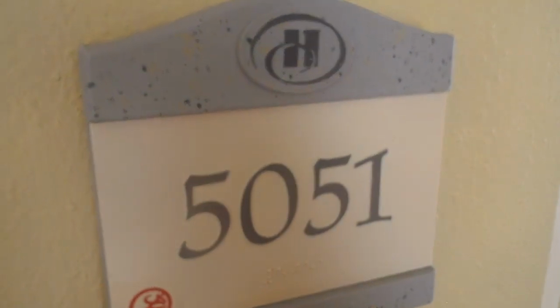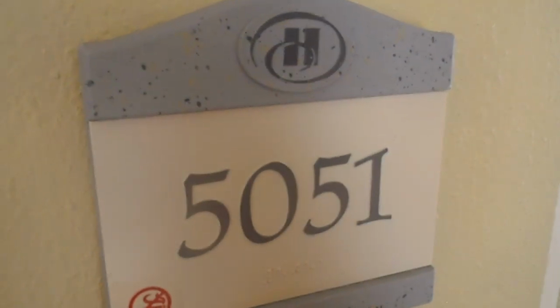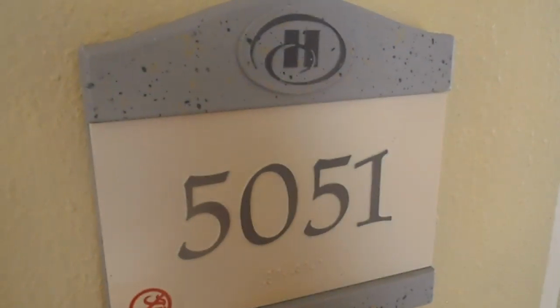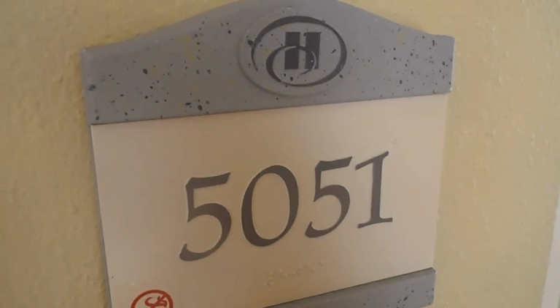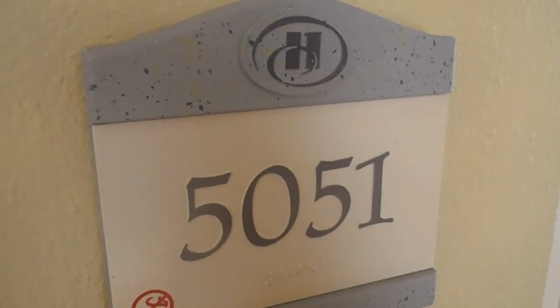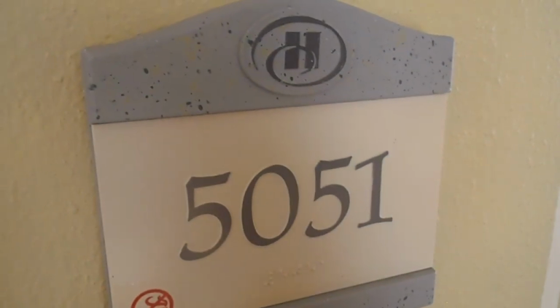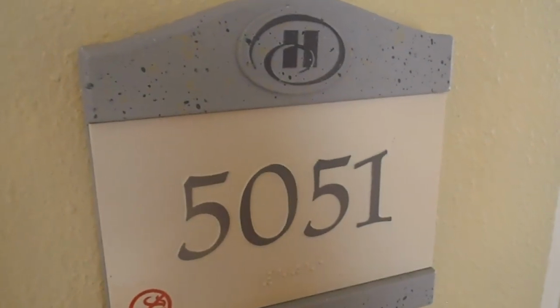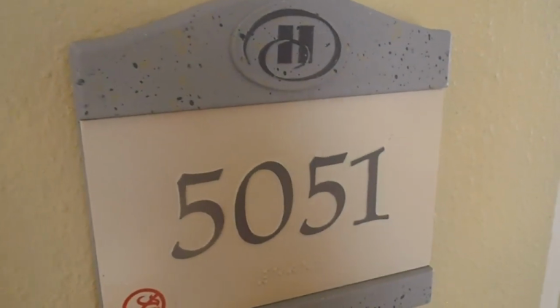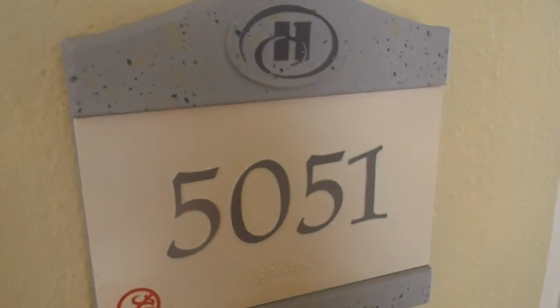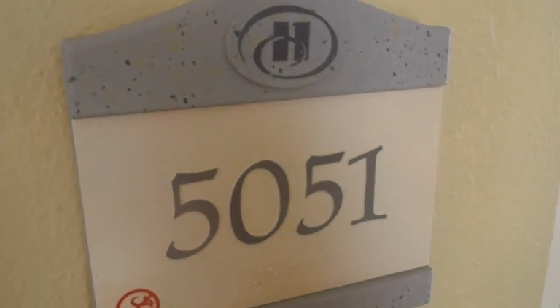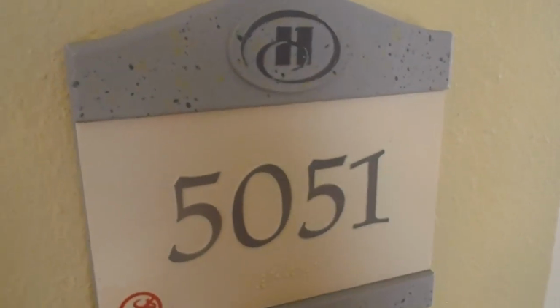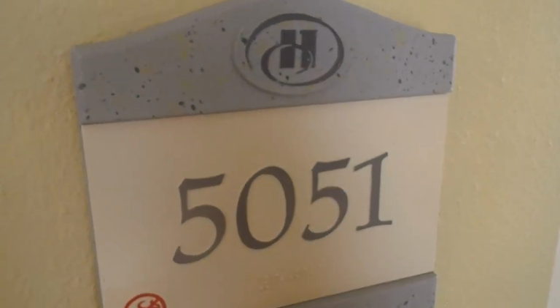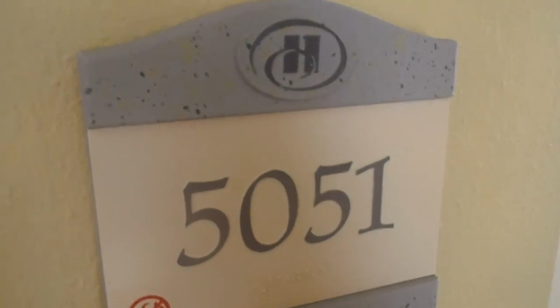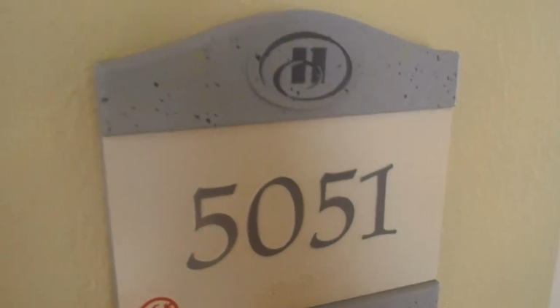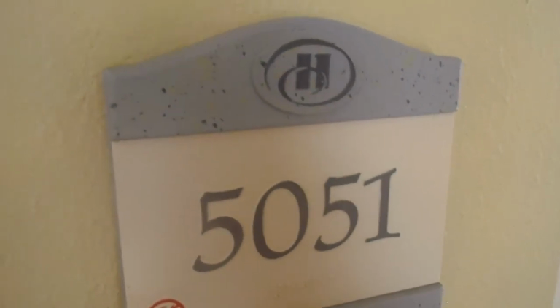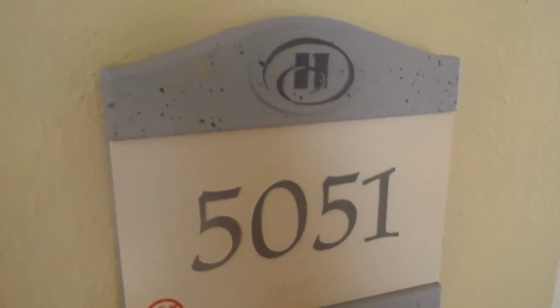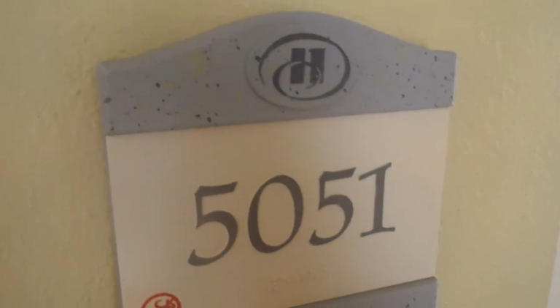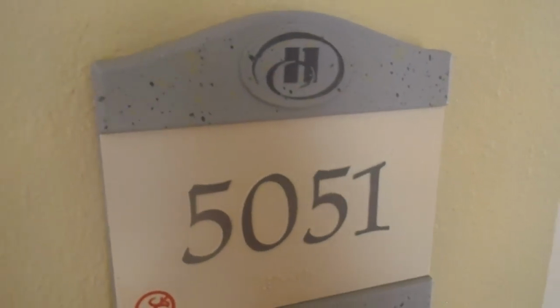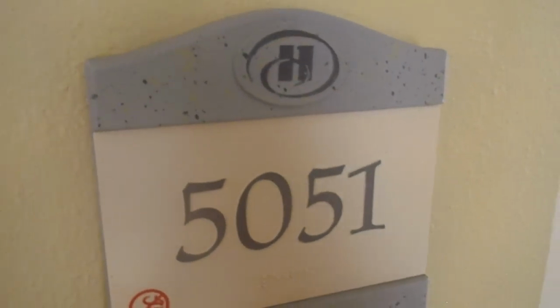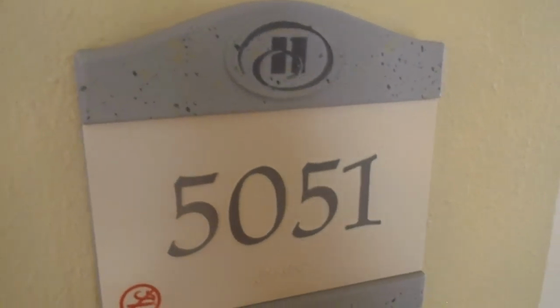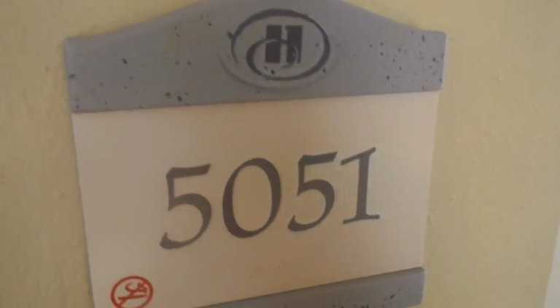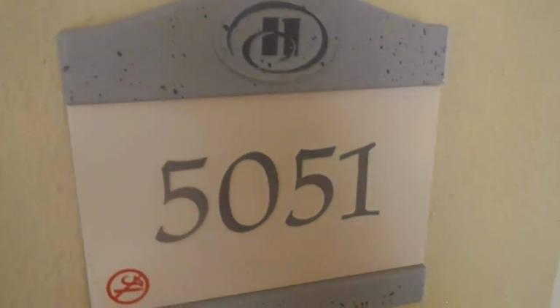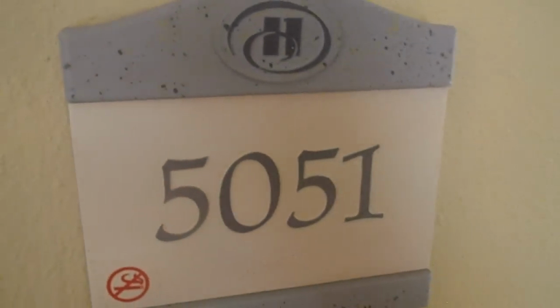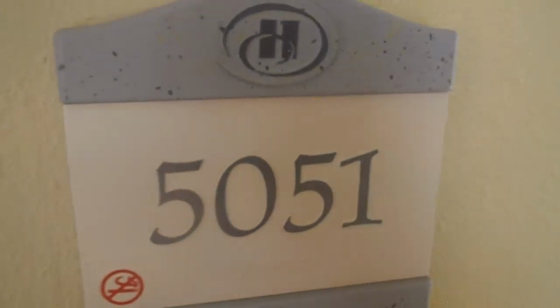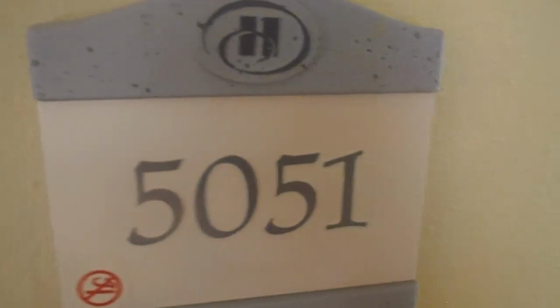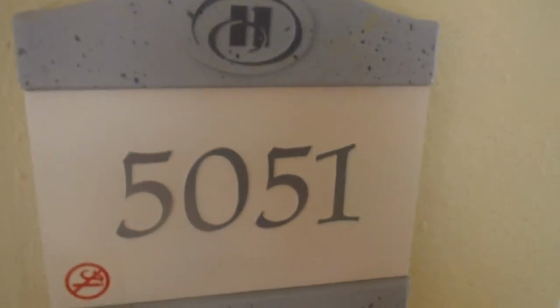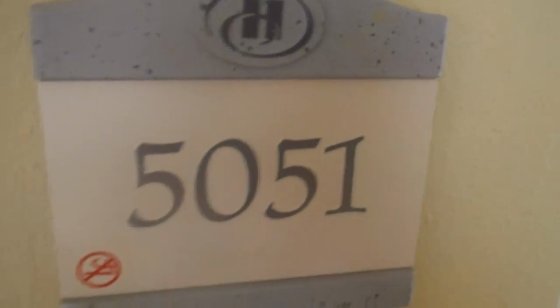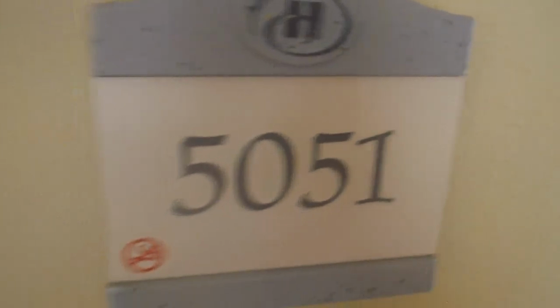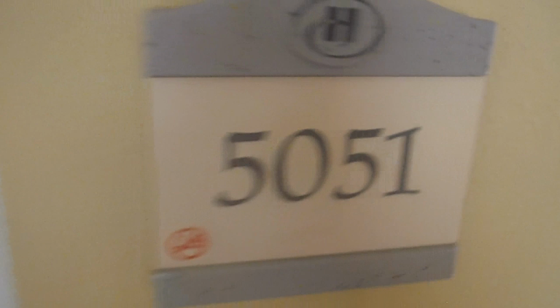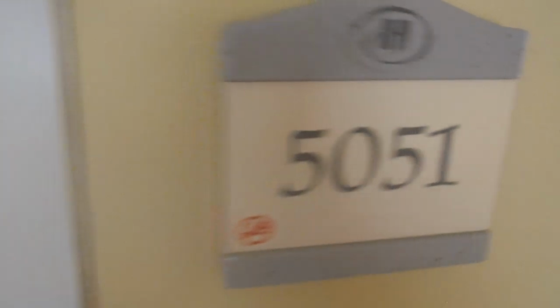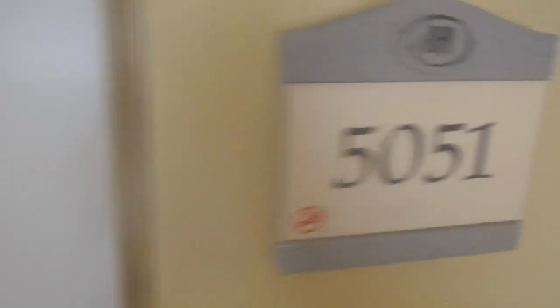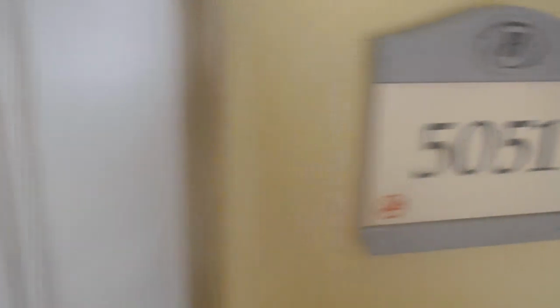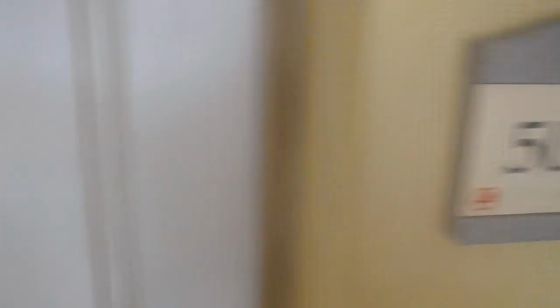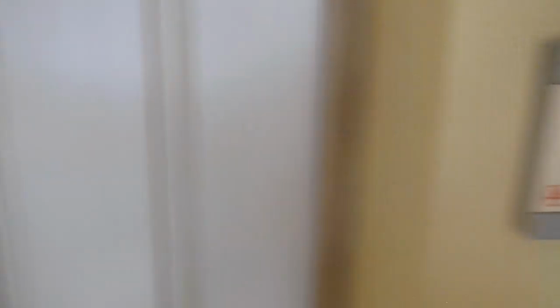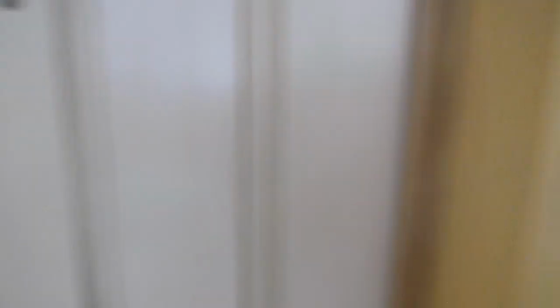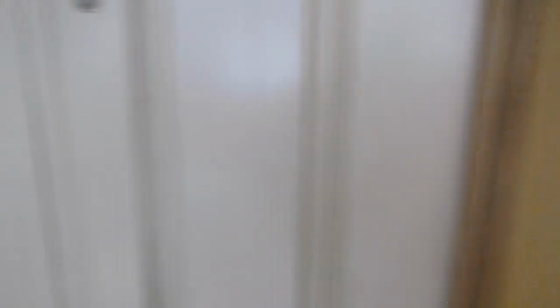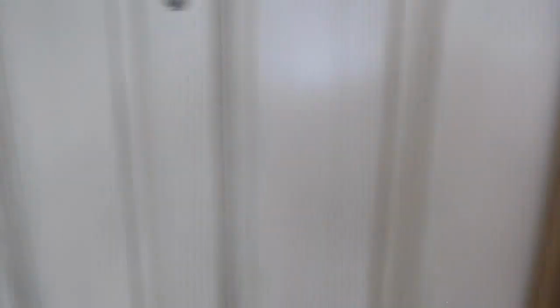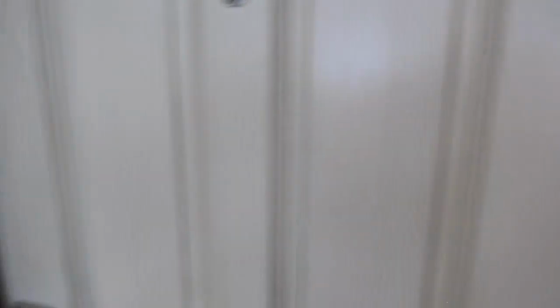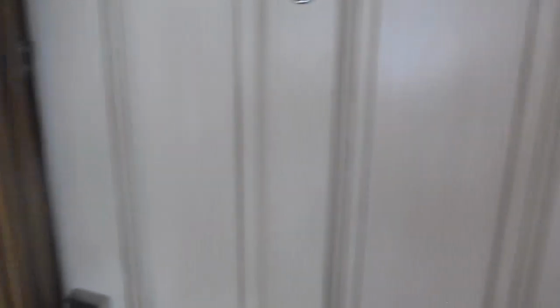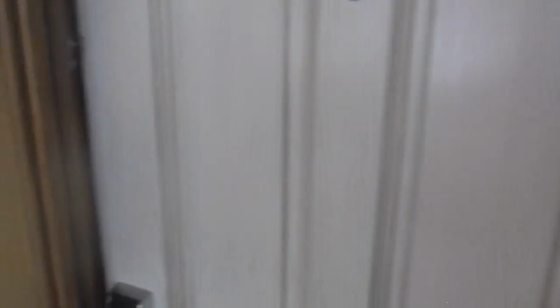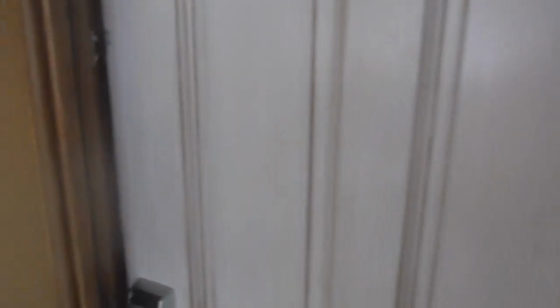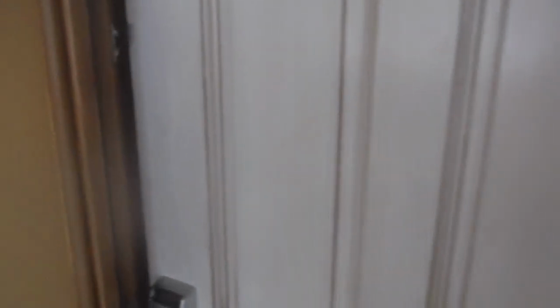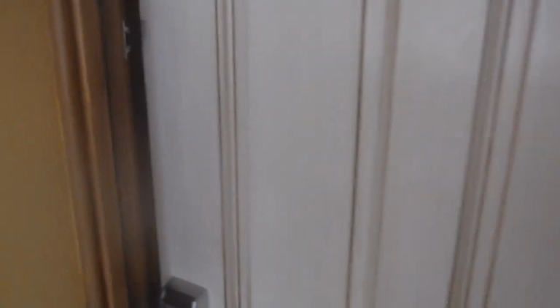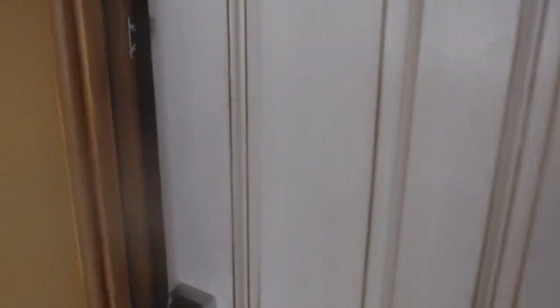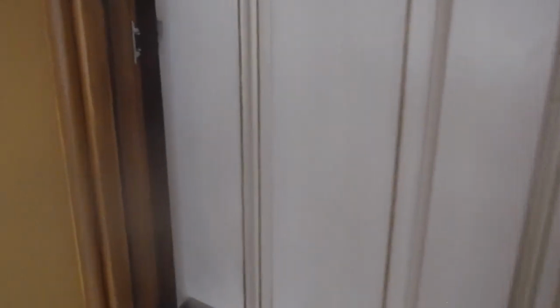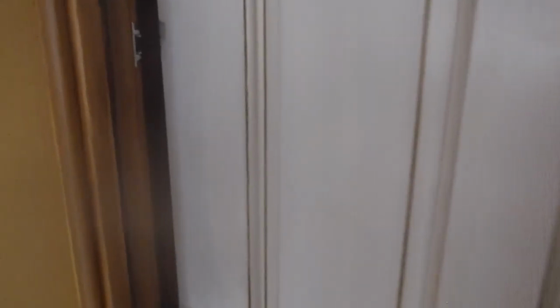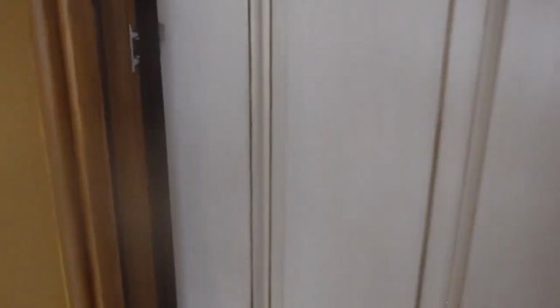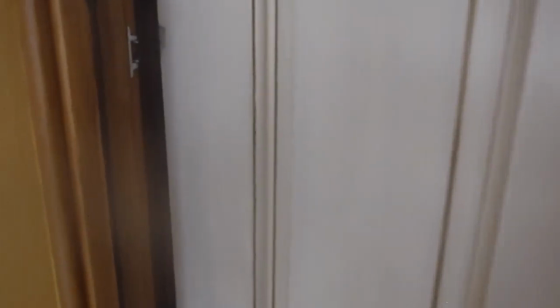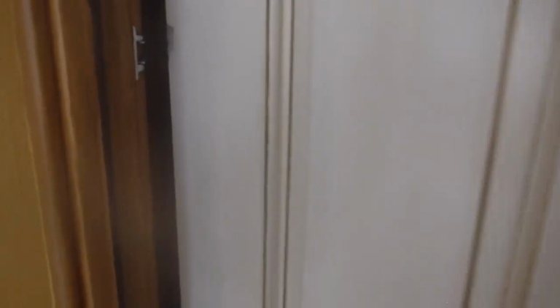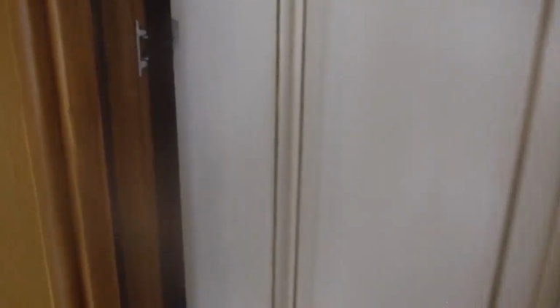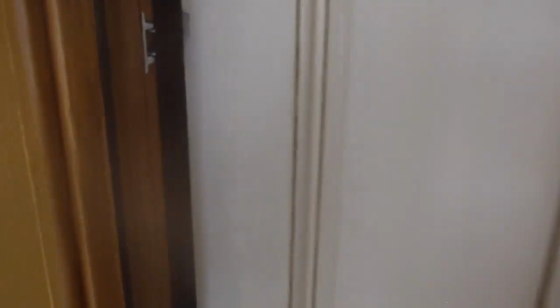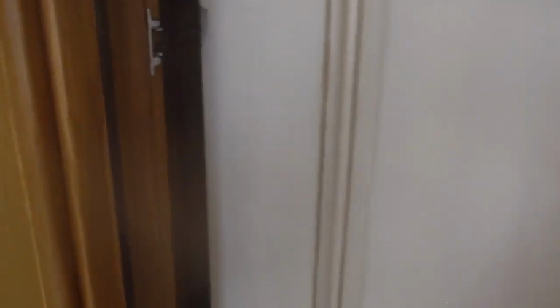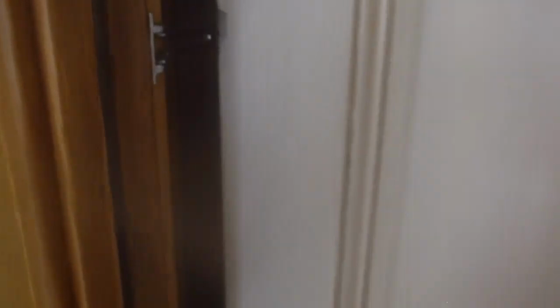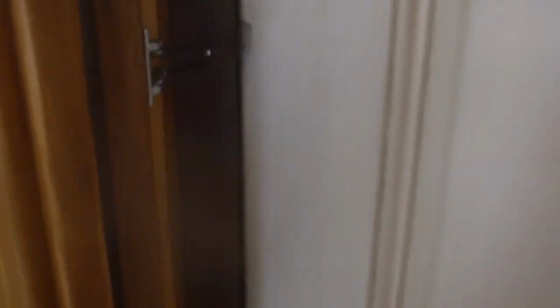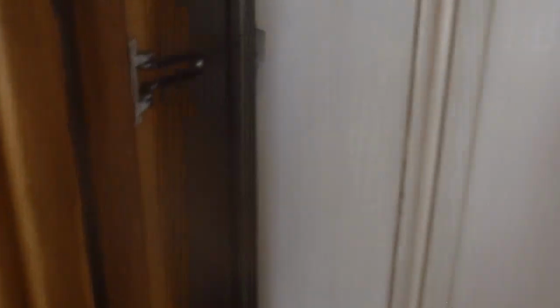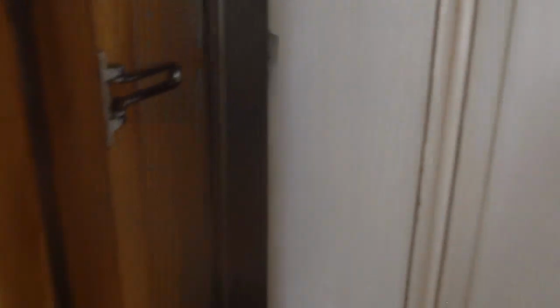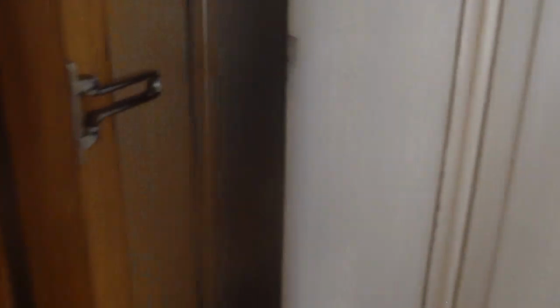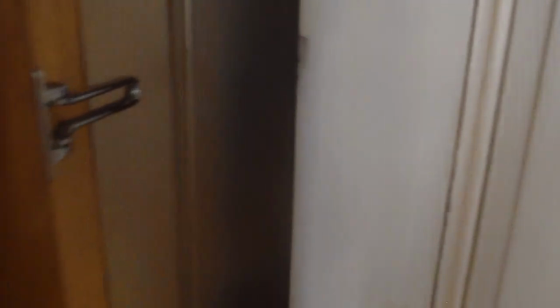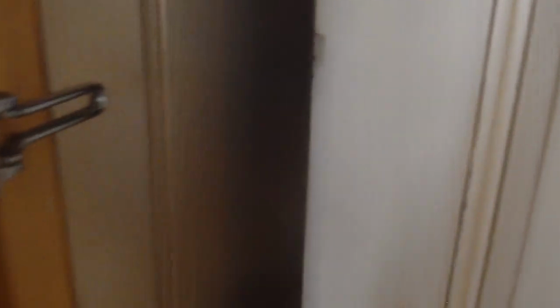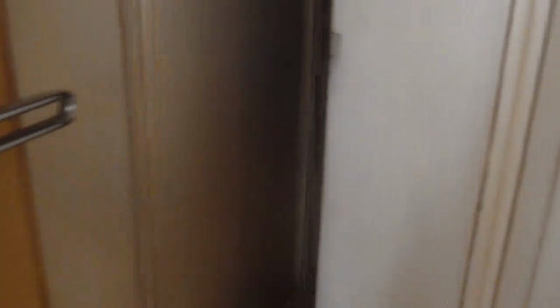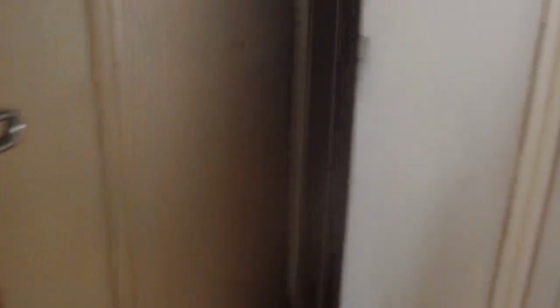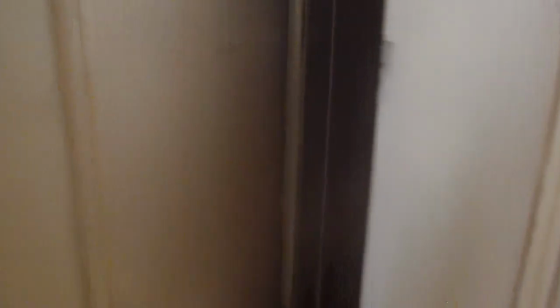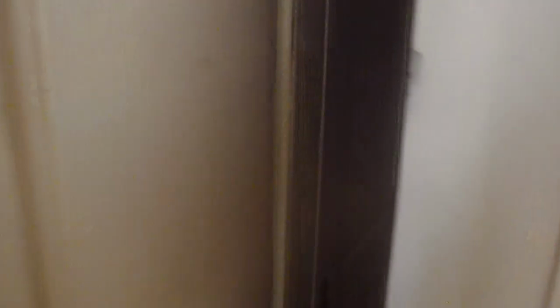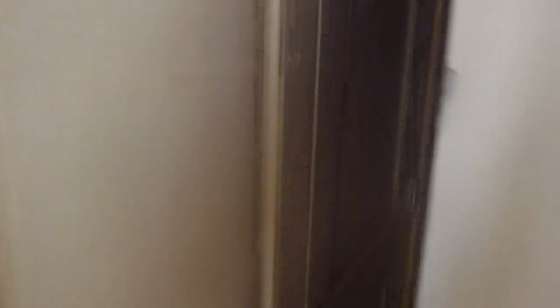Welcome to the Hilton Los Cabos Resort. This is room 5051, a deluxe ocean view with balcony.